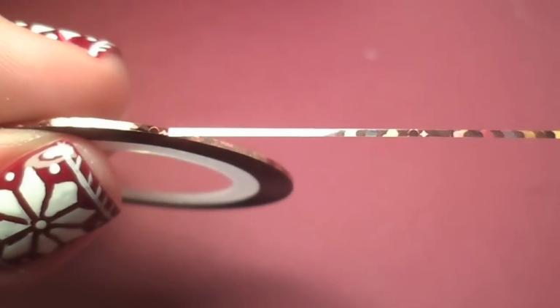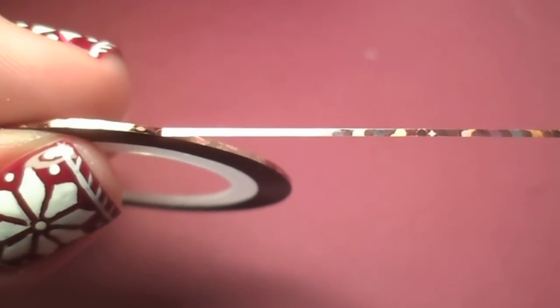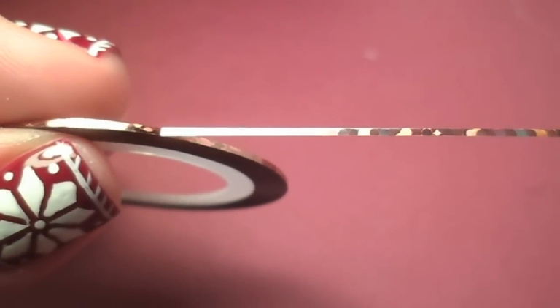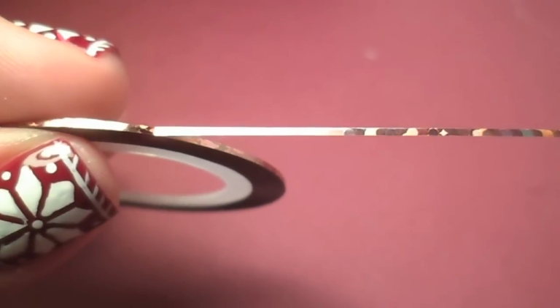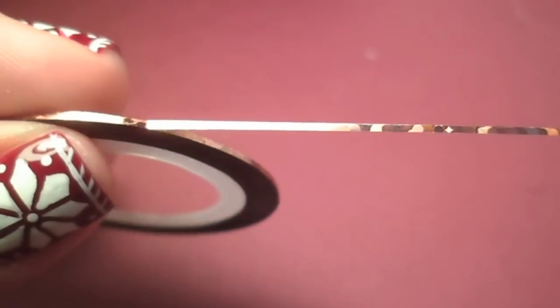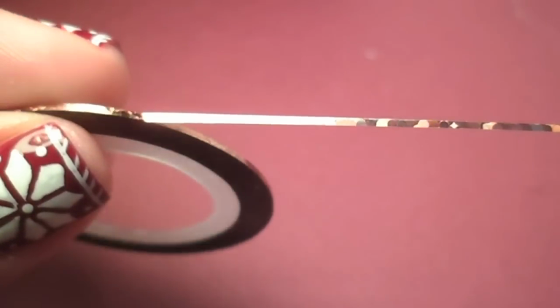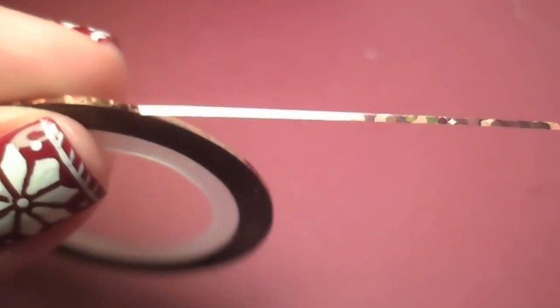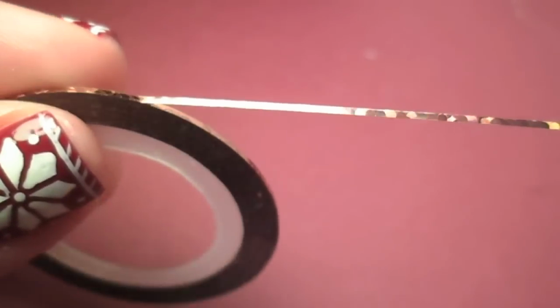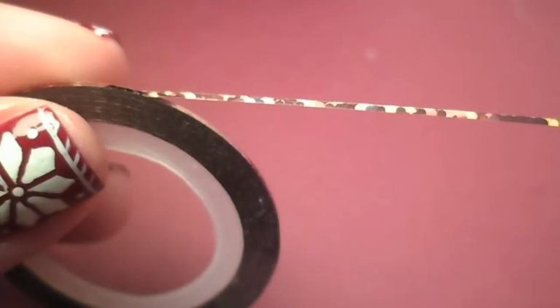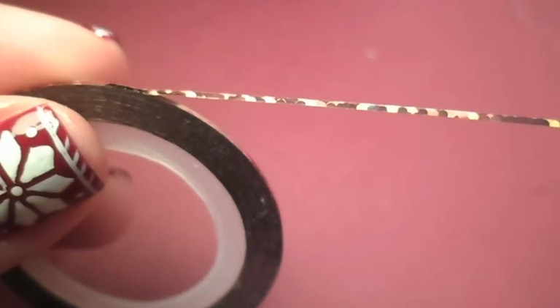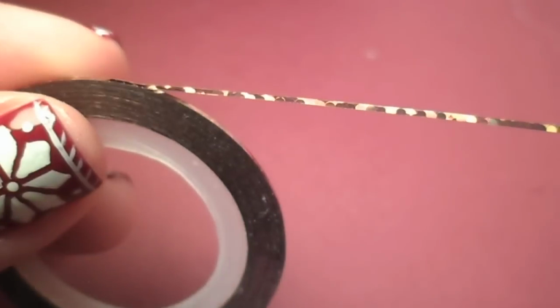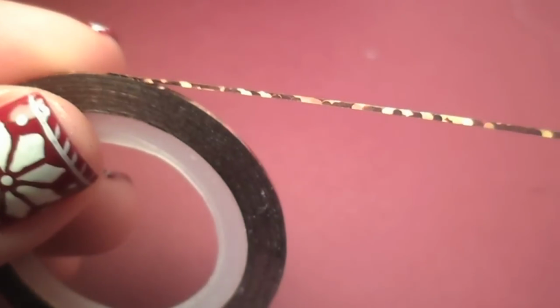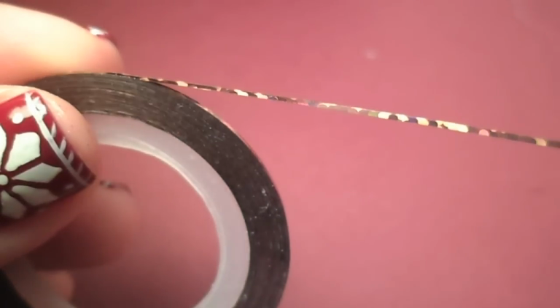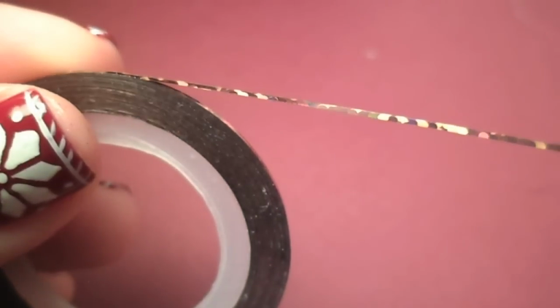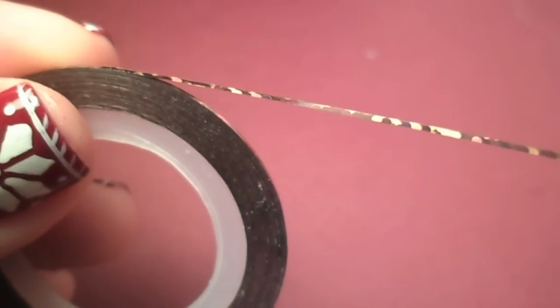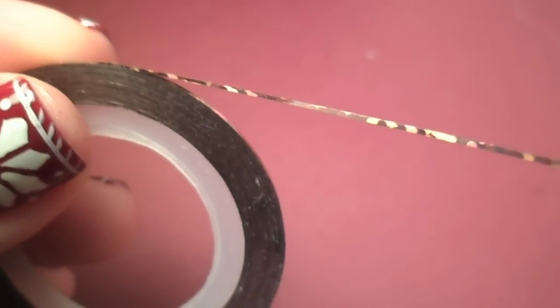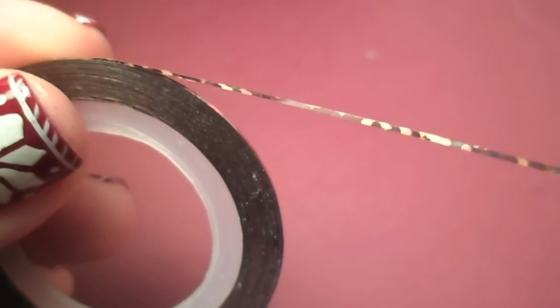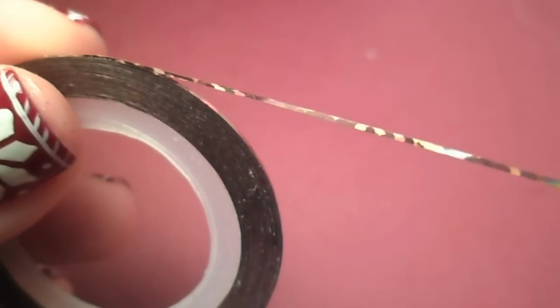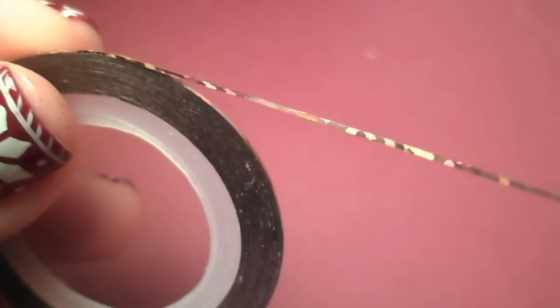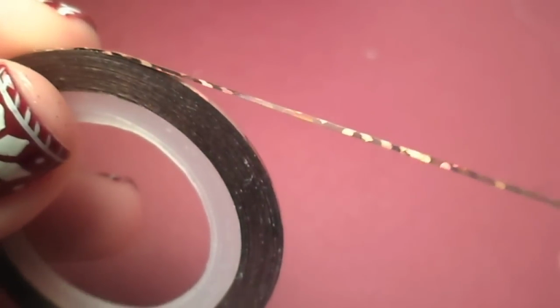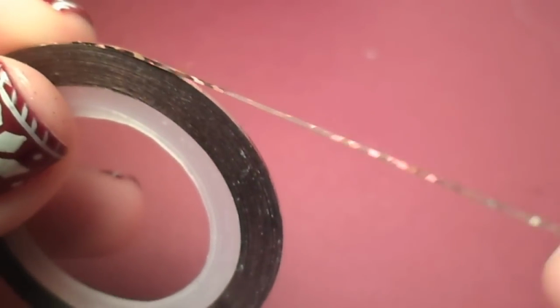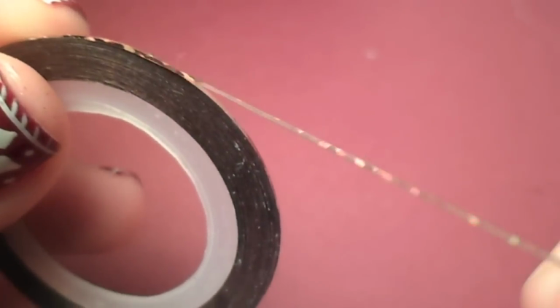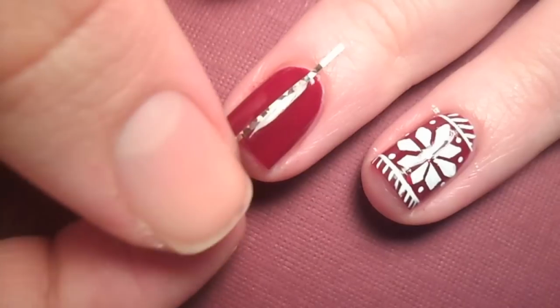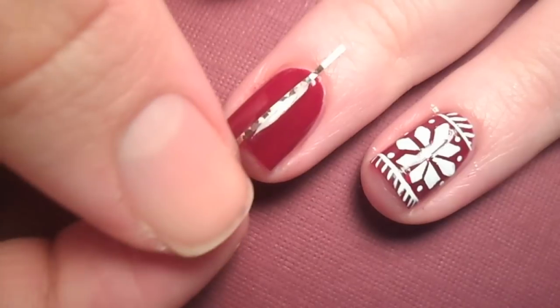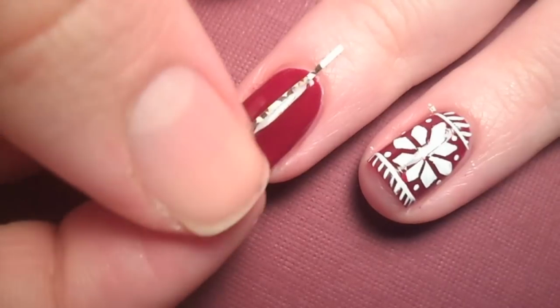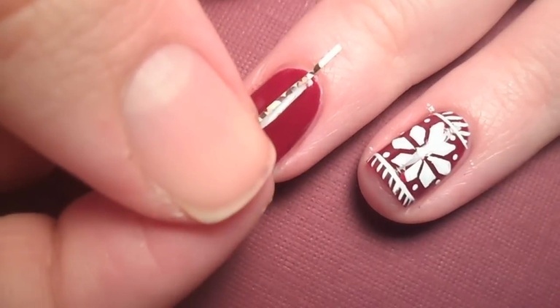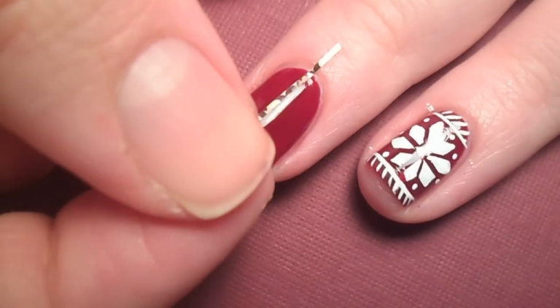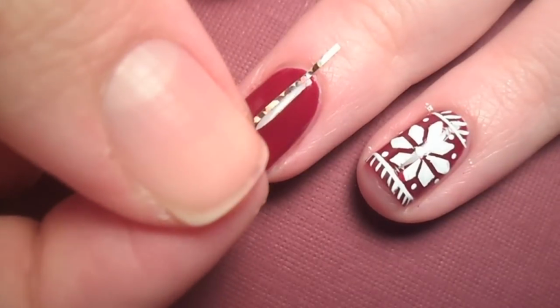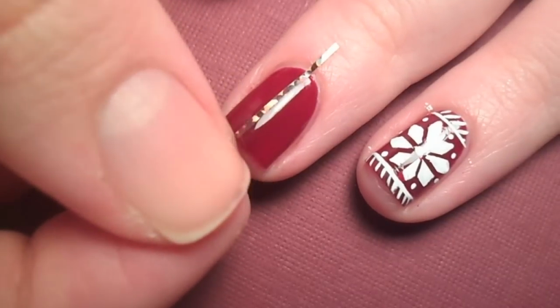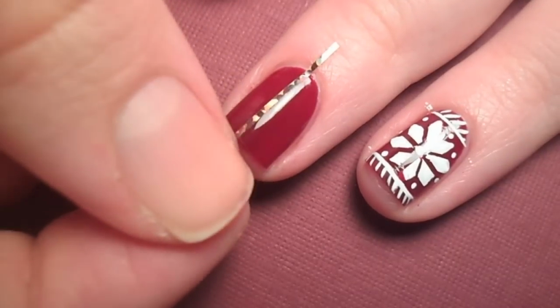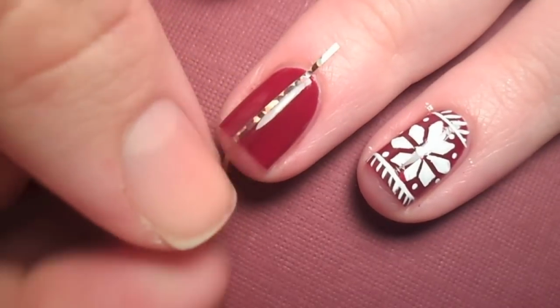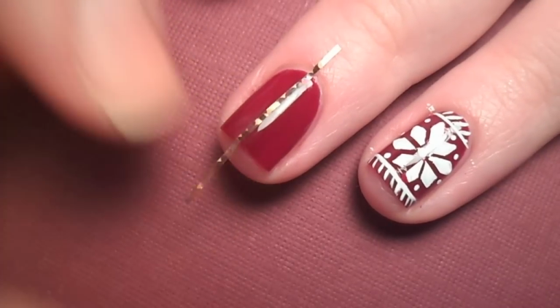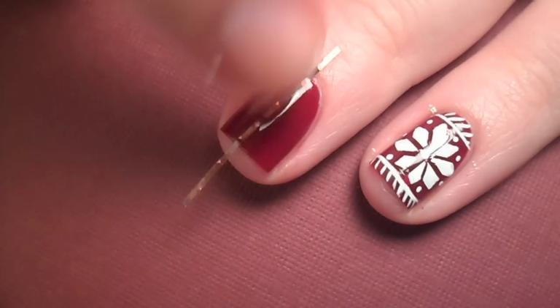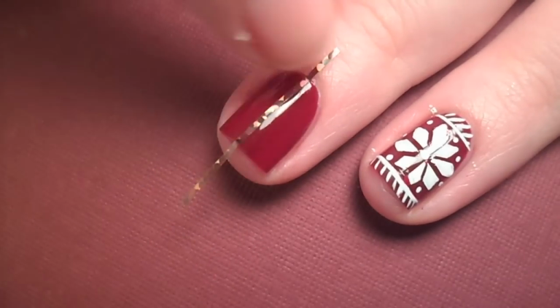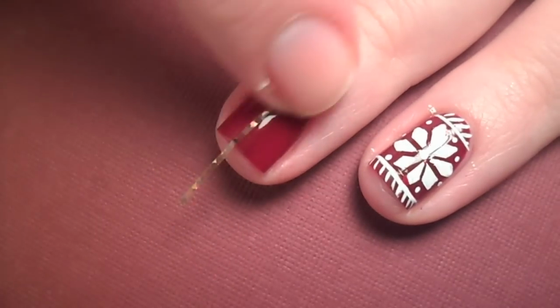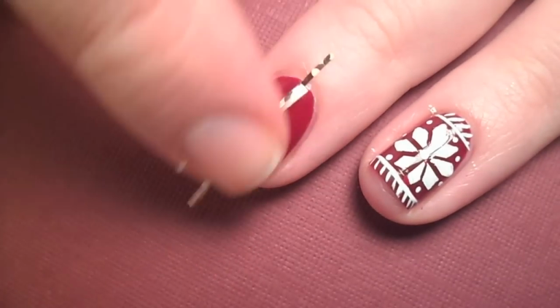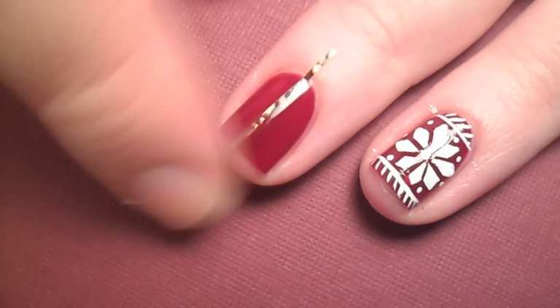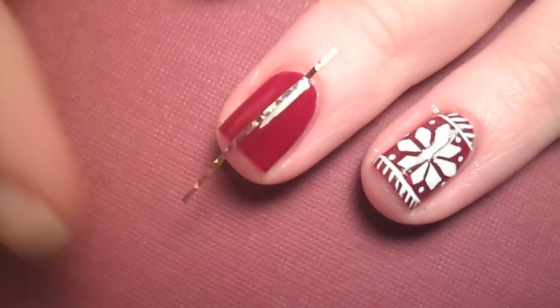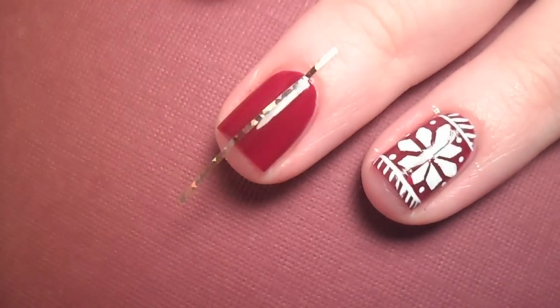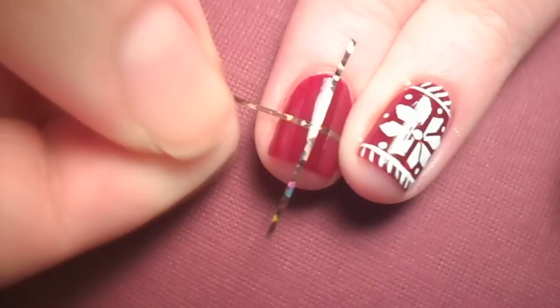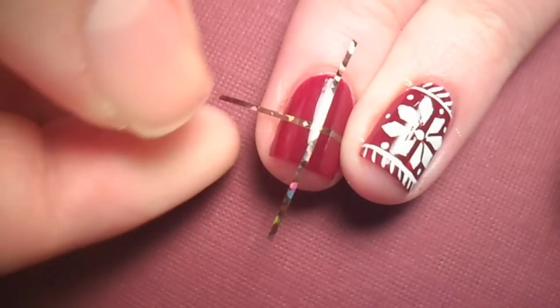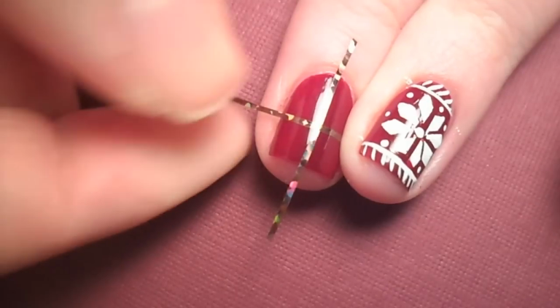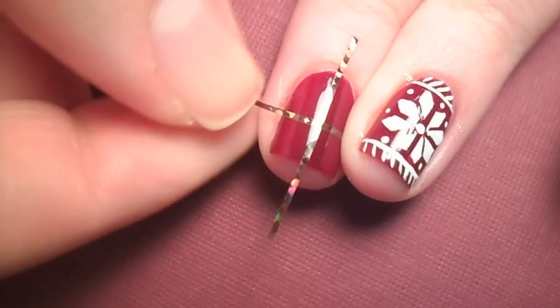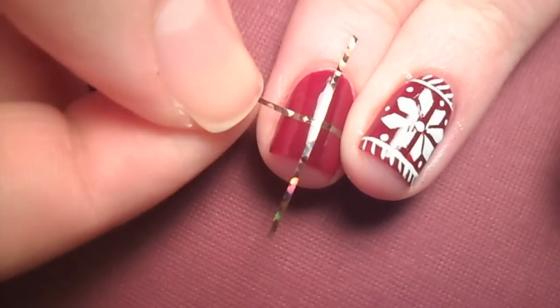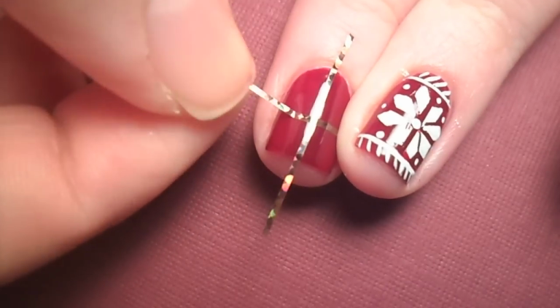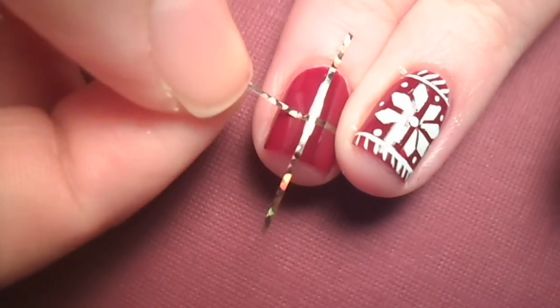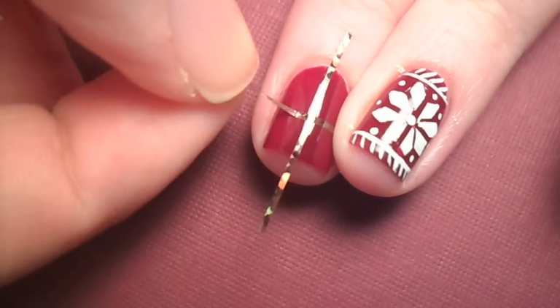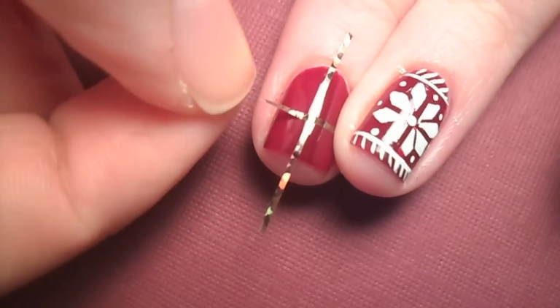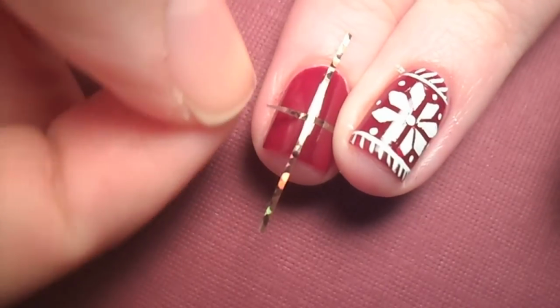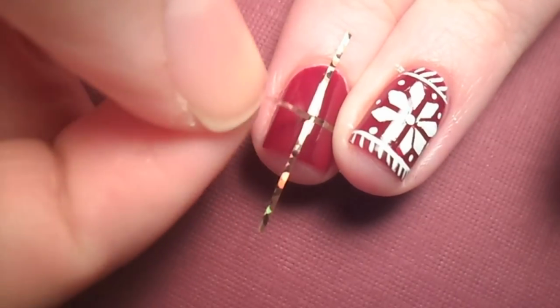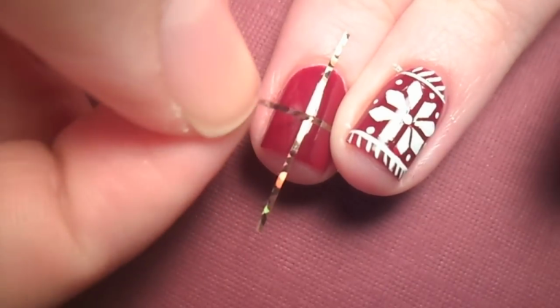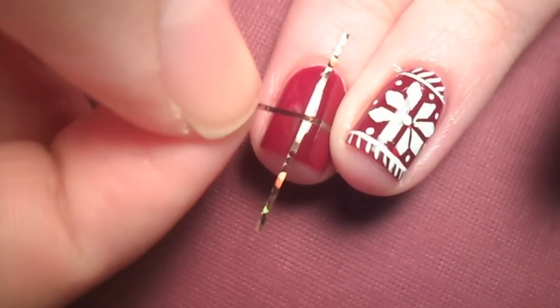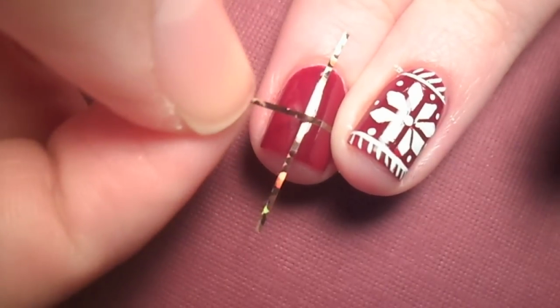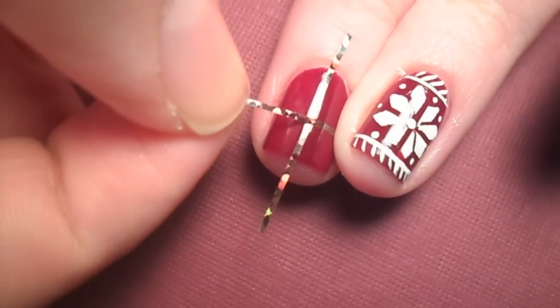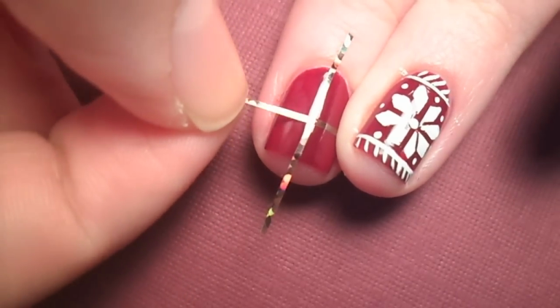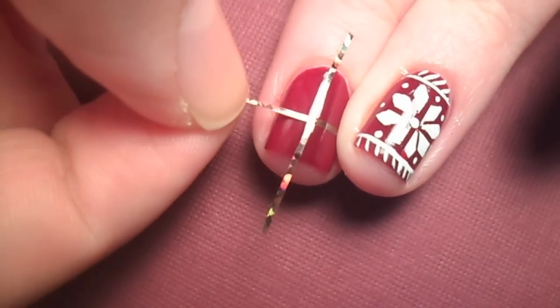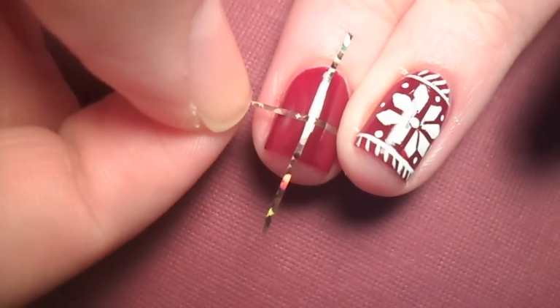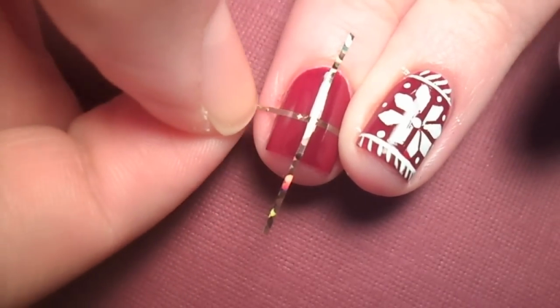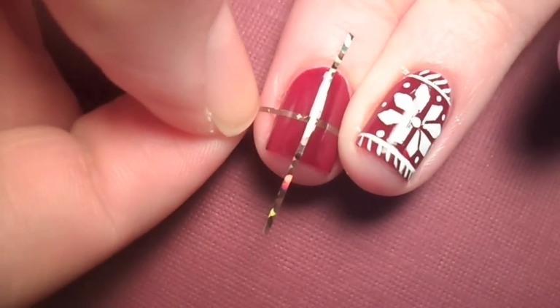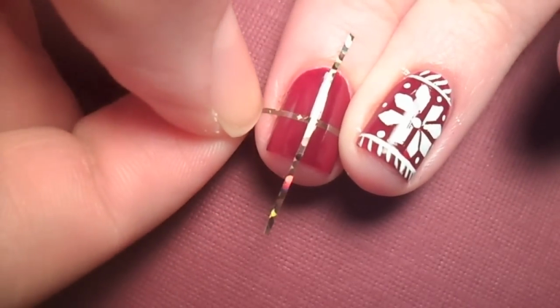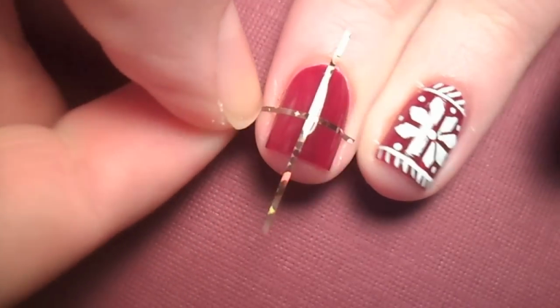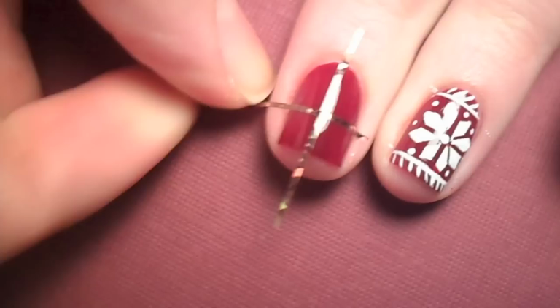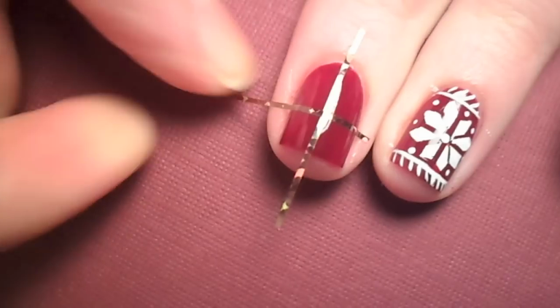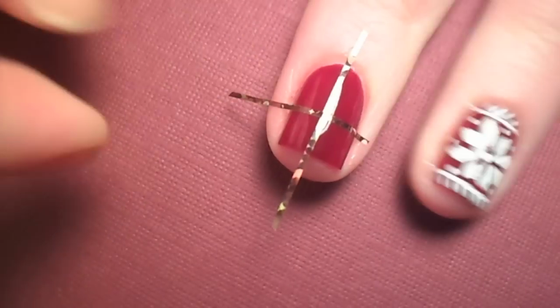To make the poinsettia in the middle, you will need some striping tape. Half your nail with the tape horizontally and vertically, then through each corner.